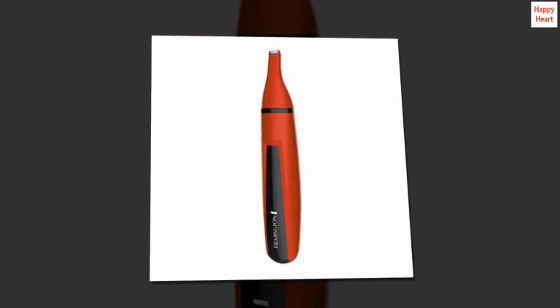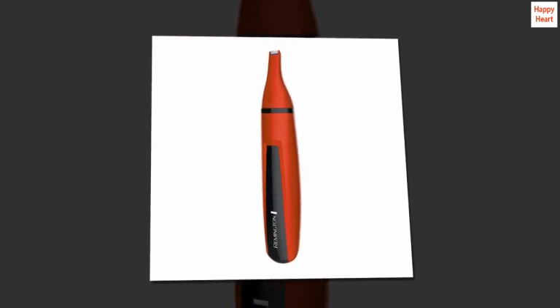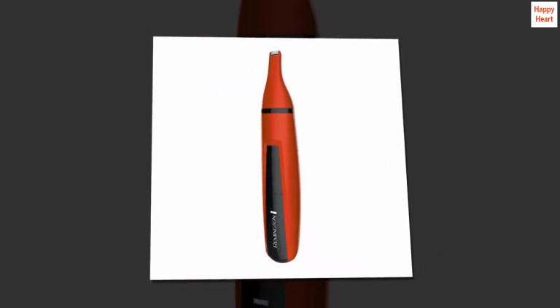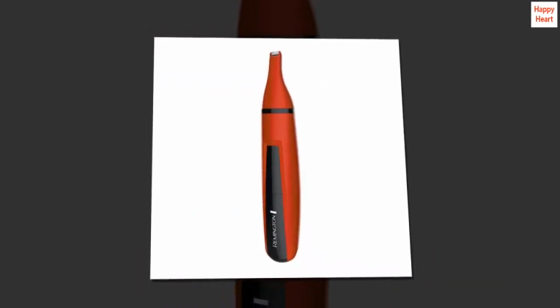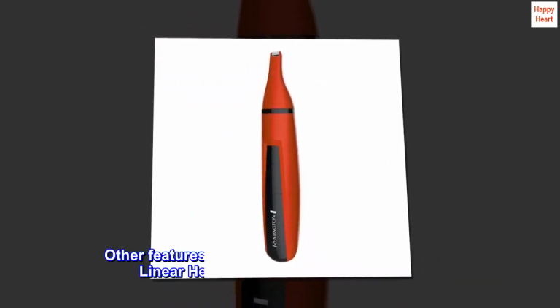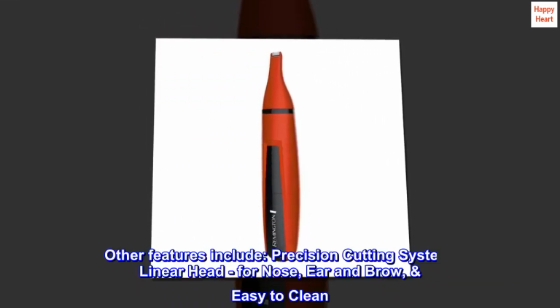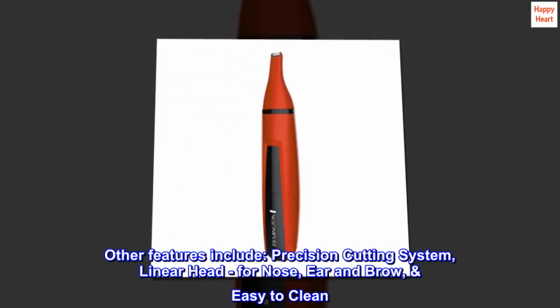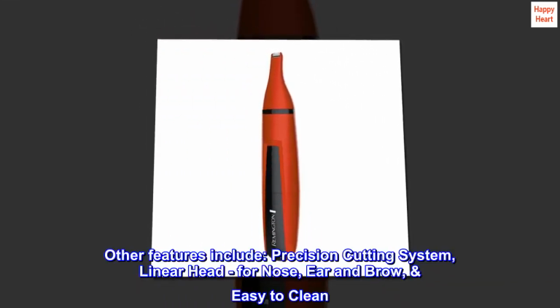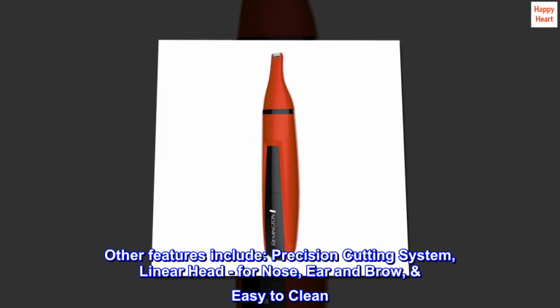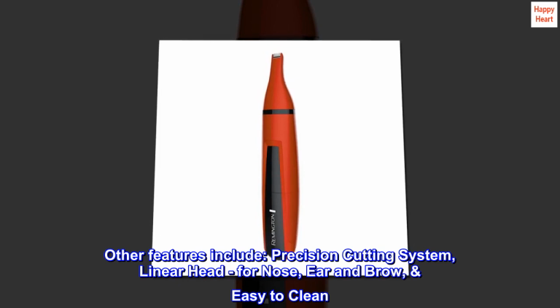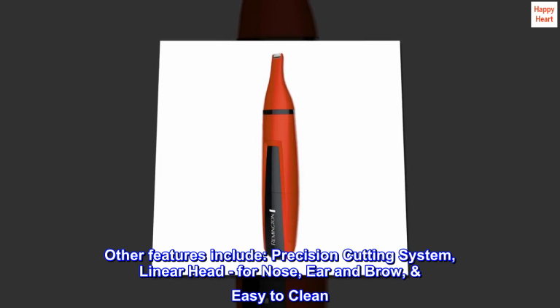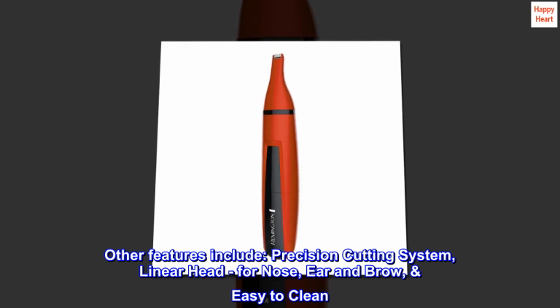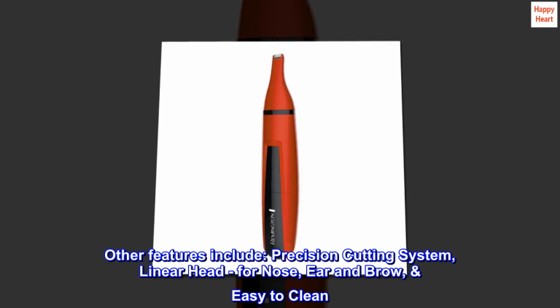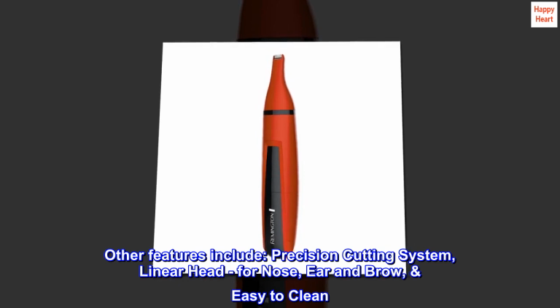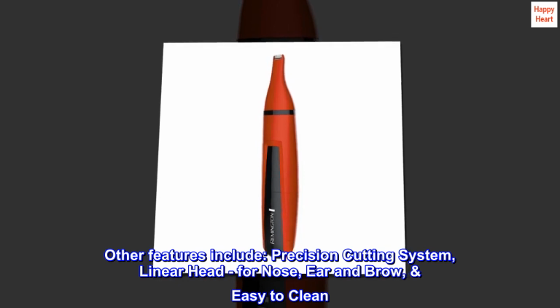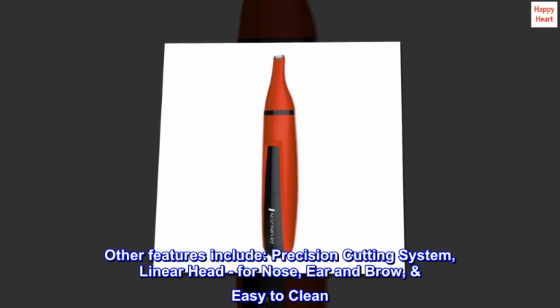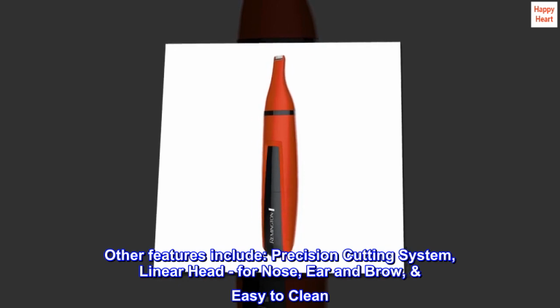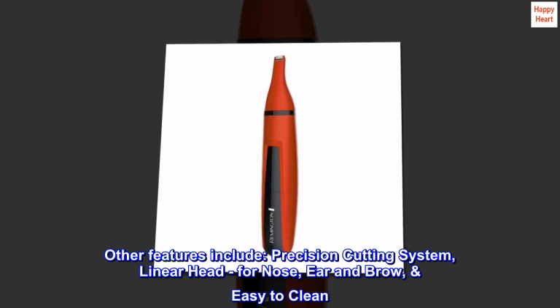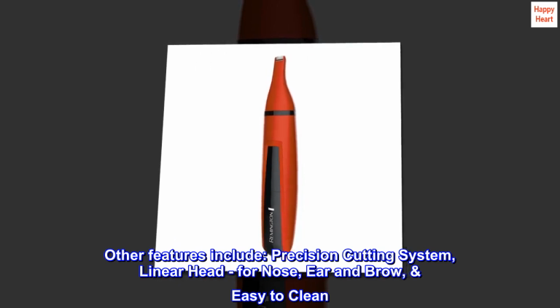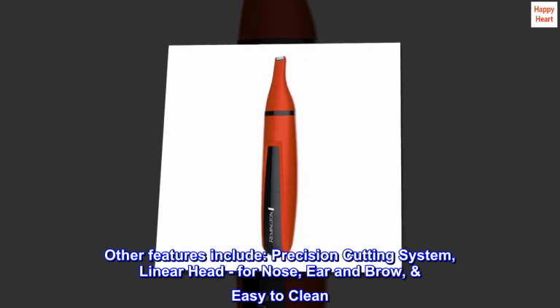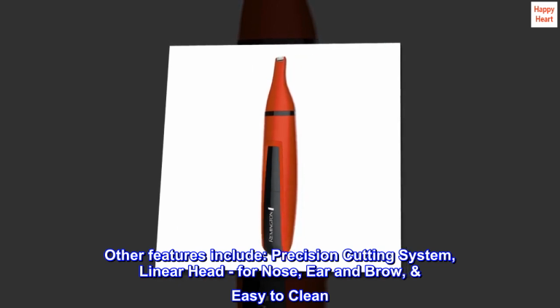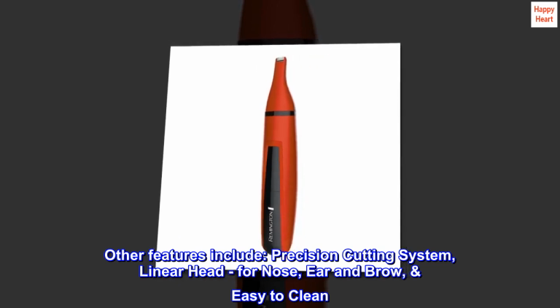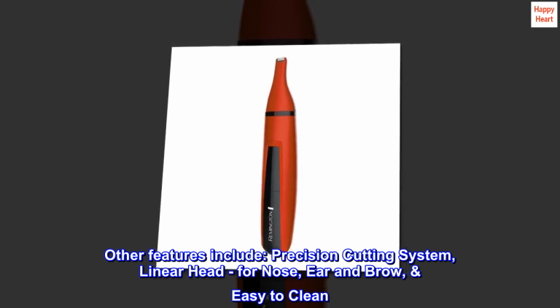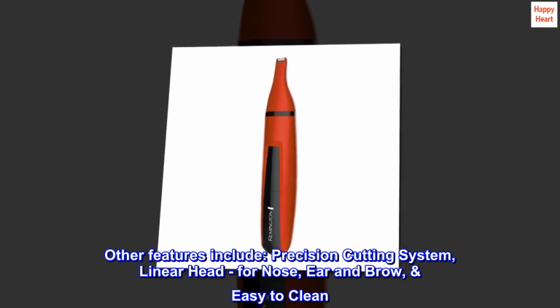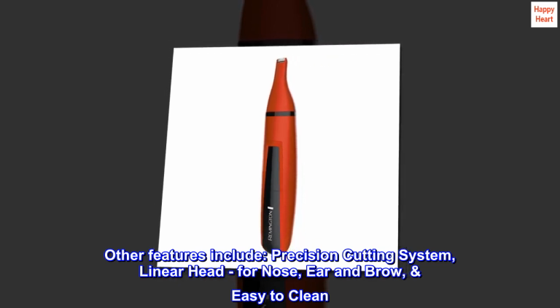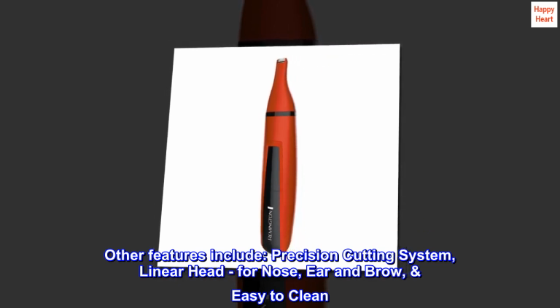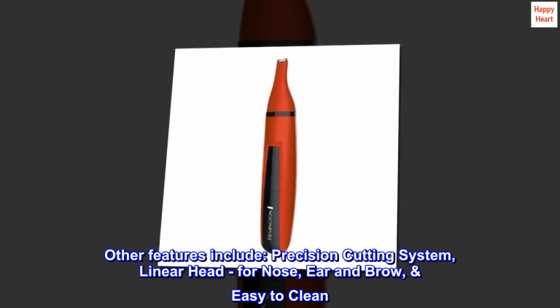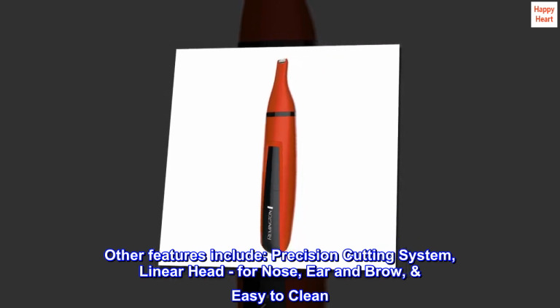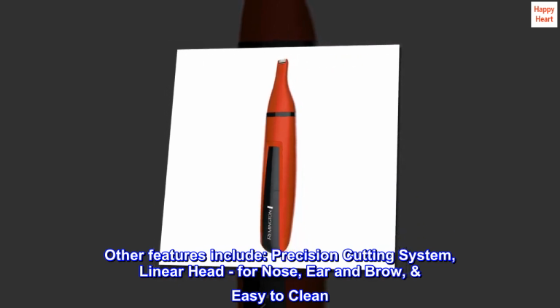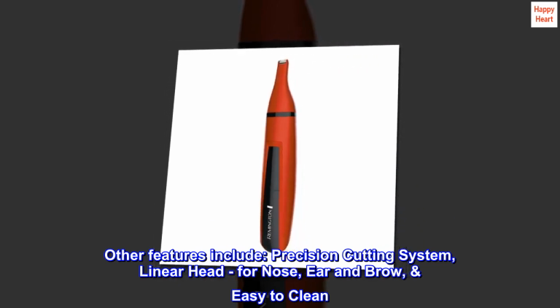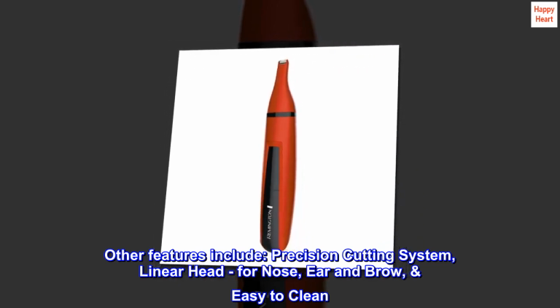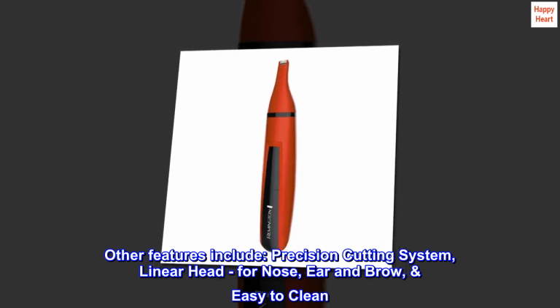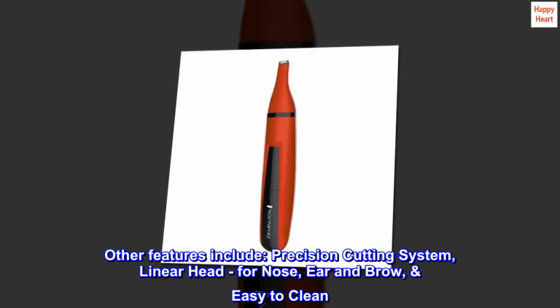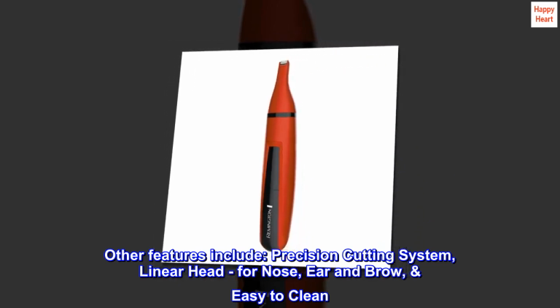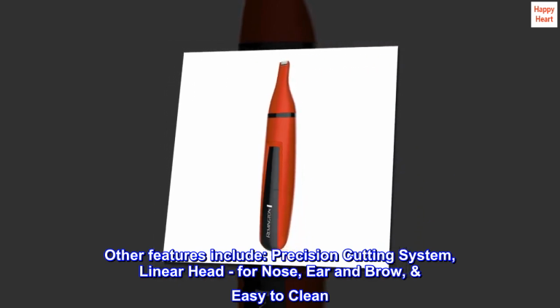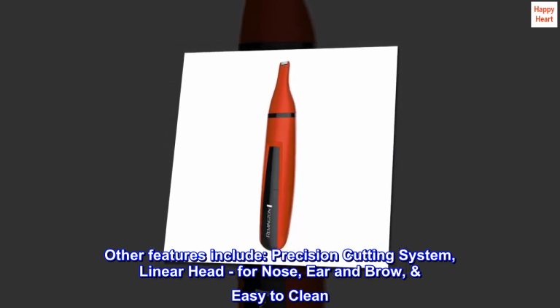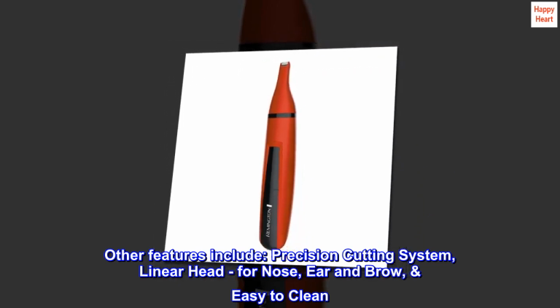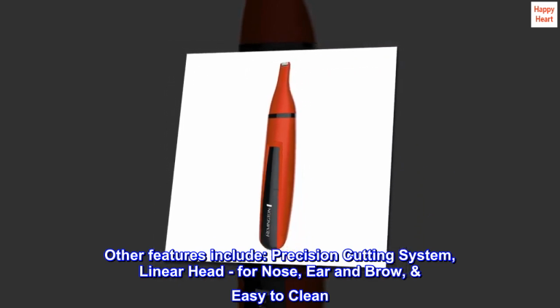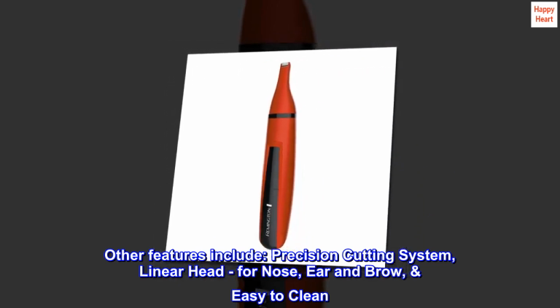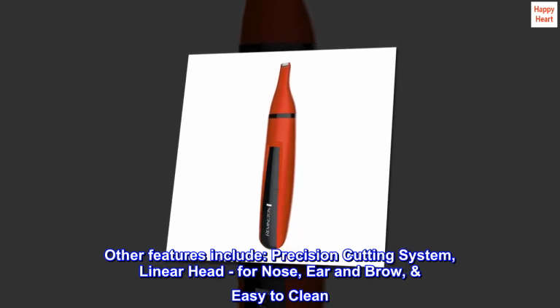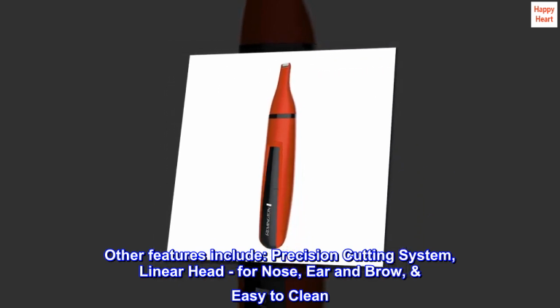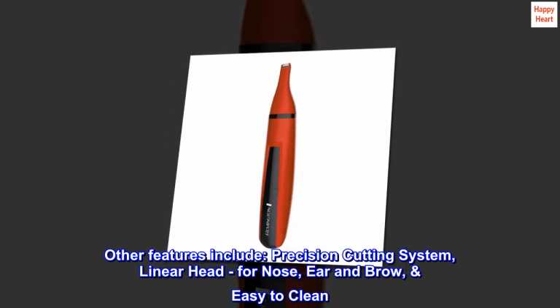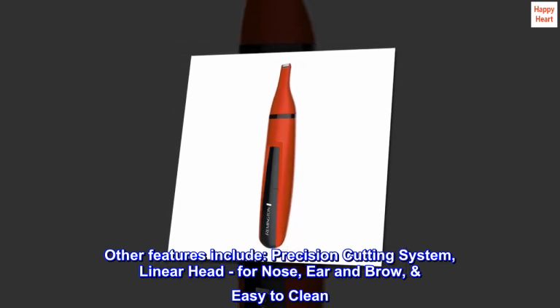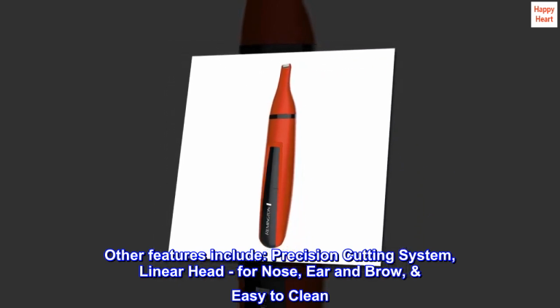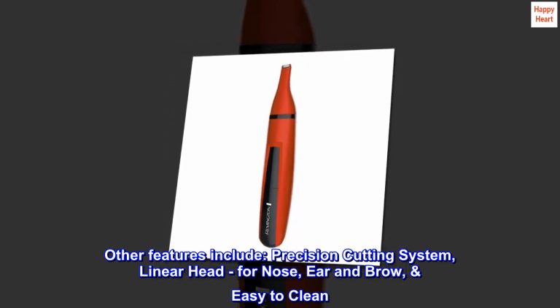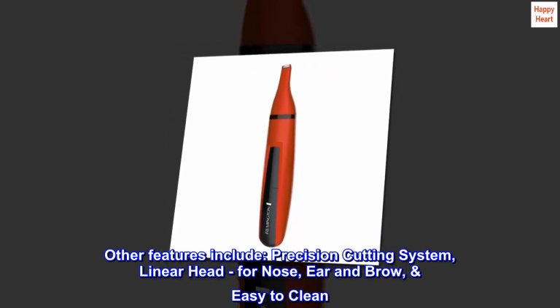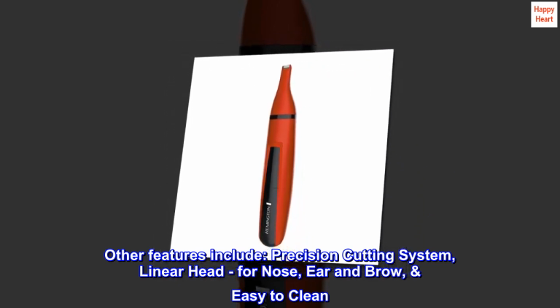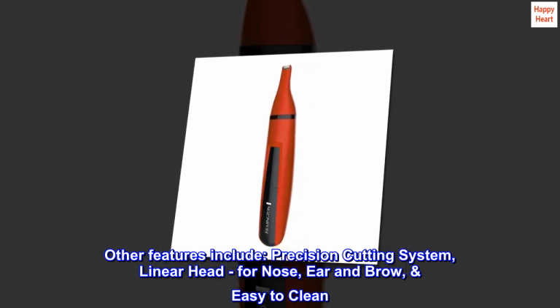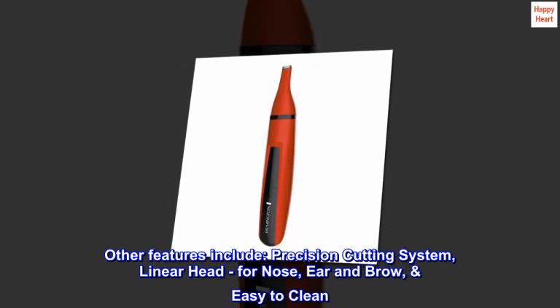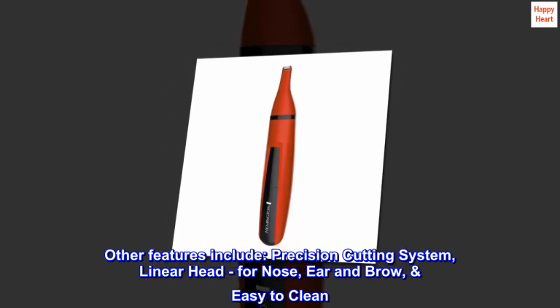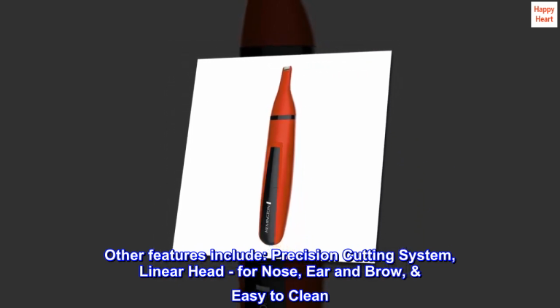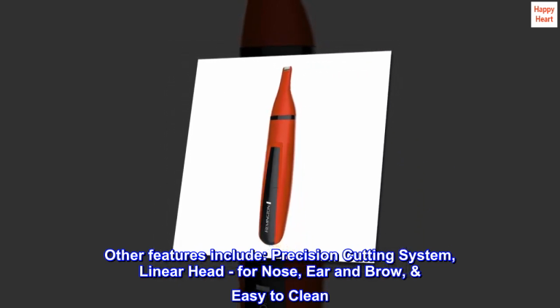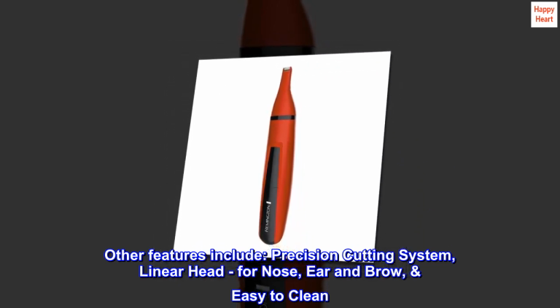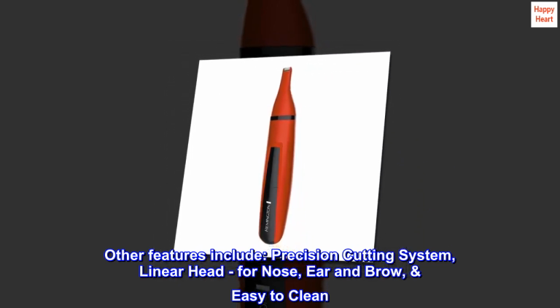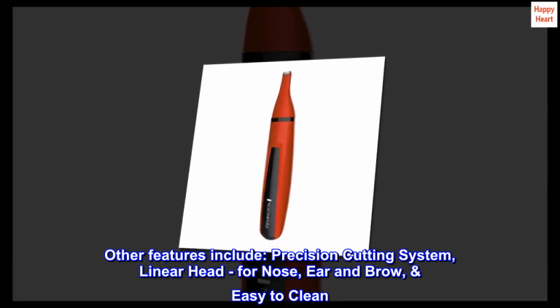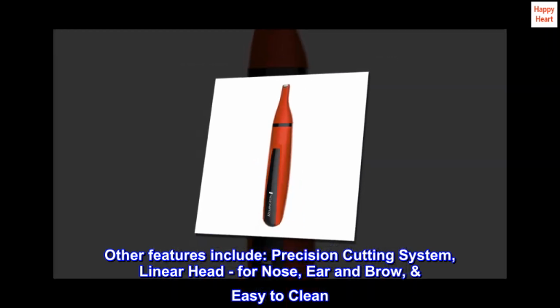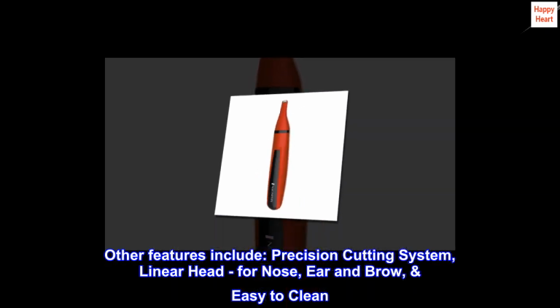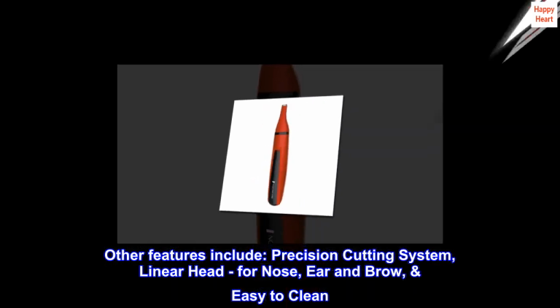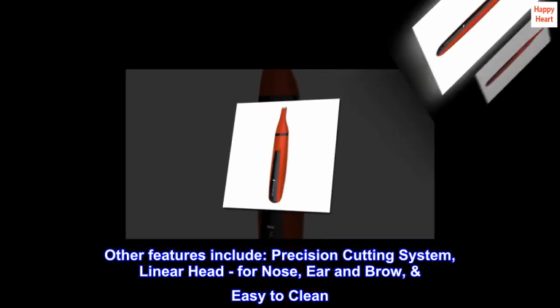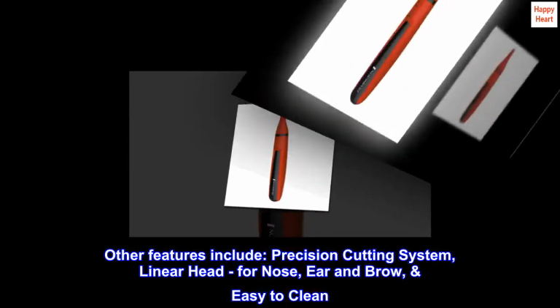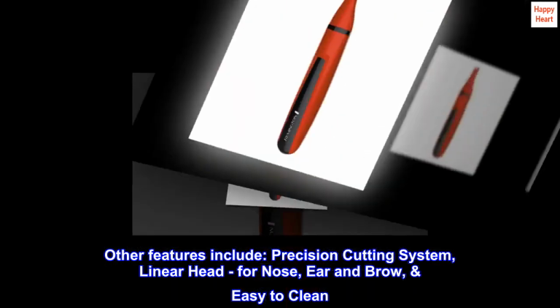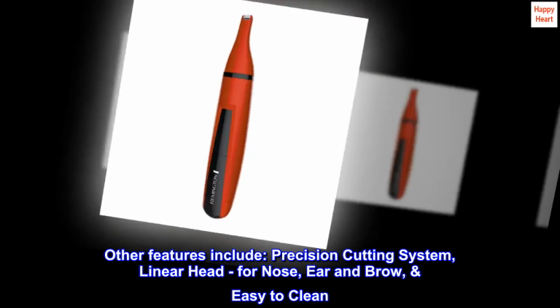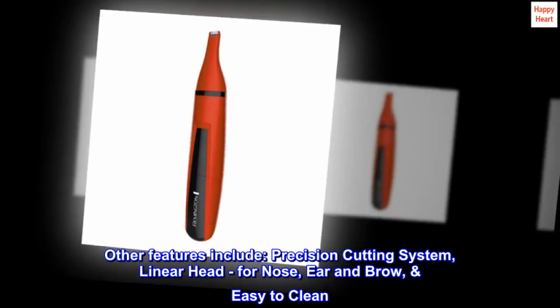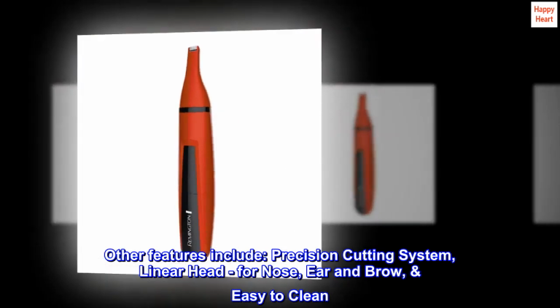Other features include Precision Cutting System, Linear Head for Nose, Ear, and Brow. Easy to Clean.